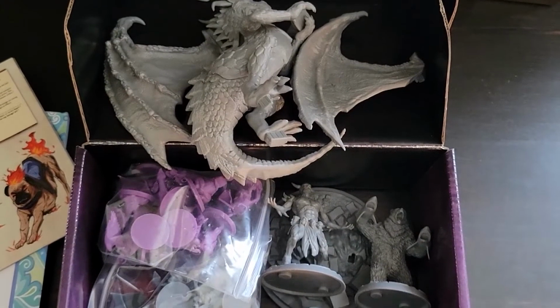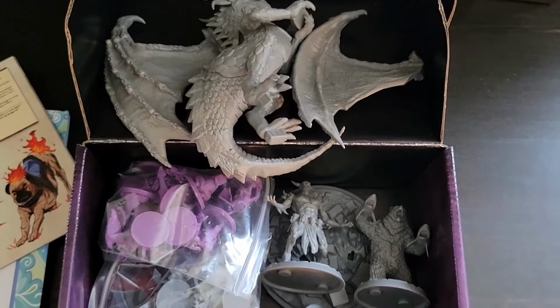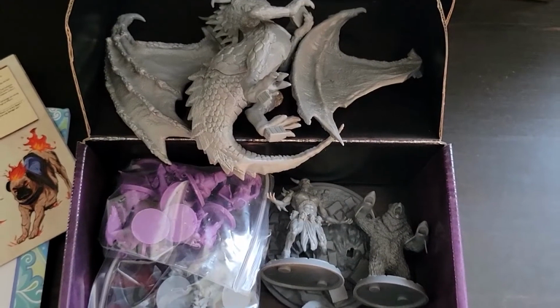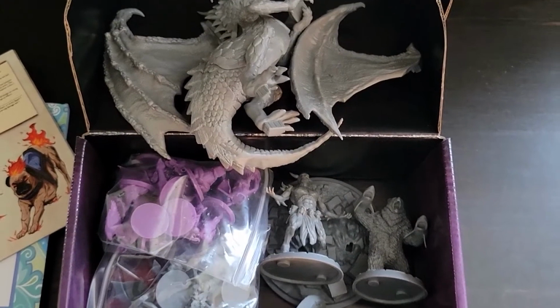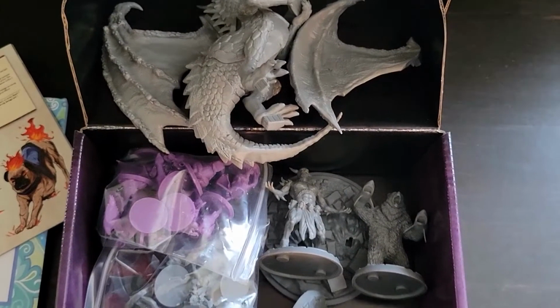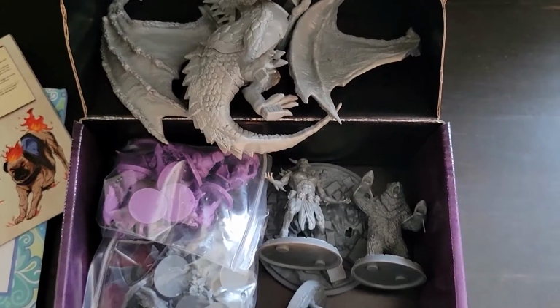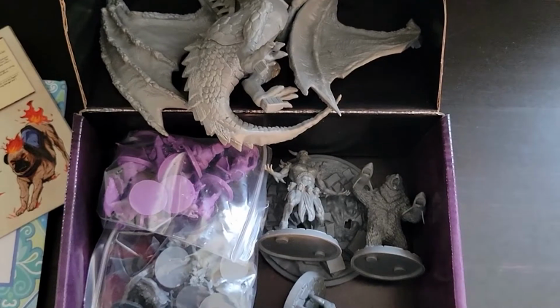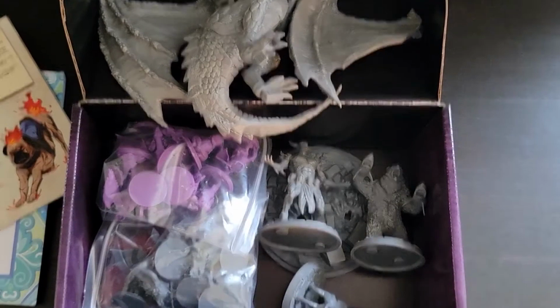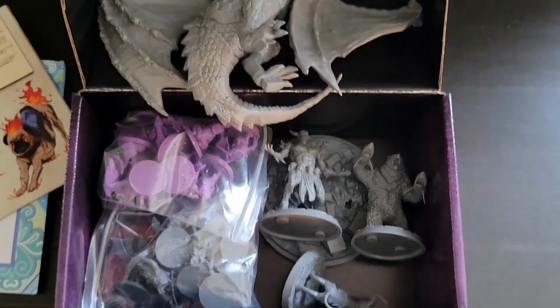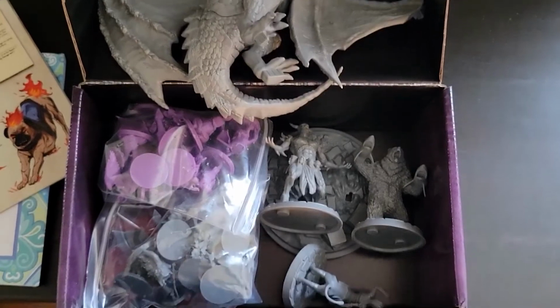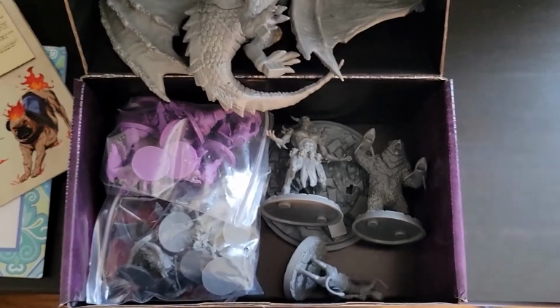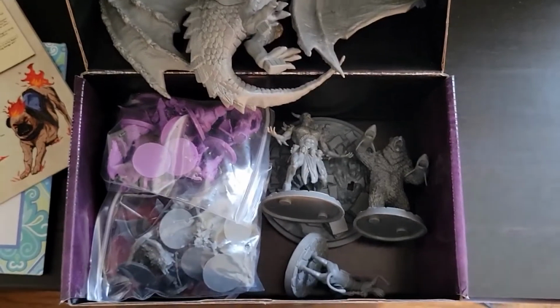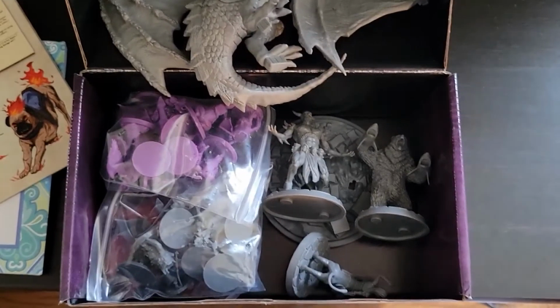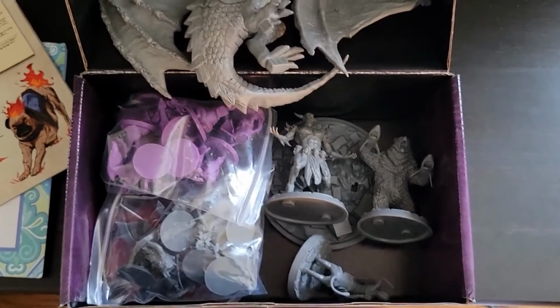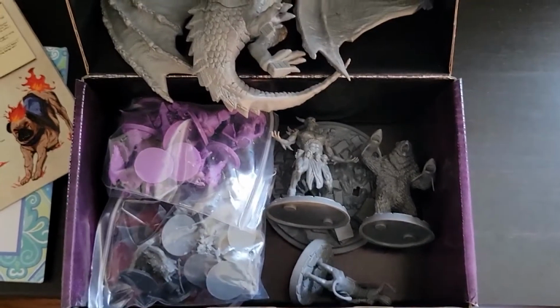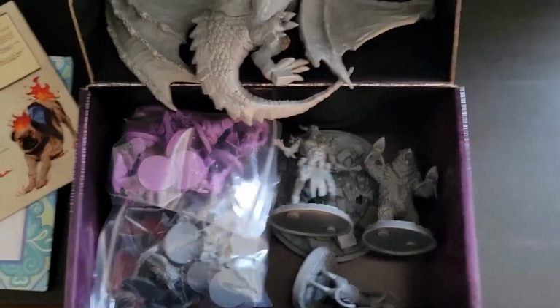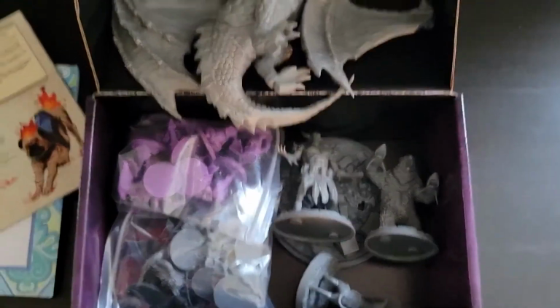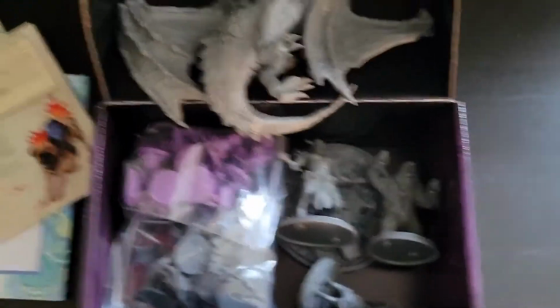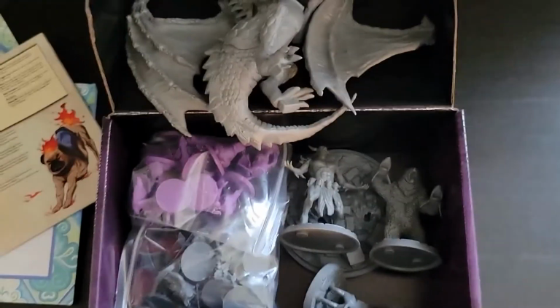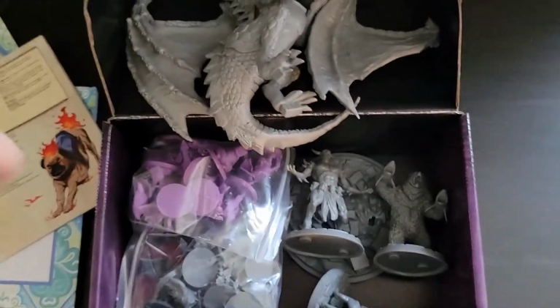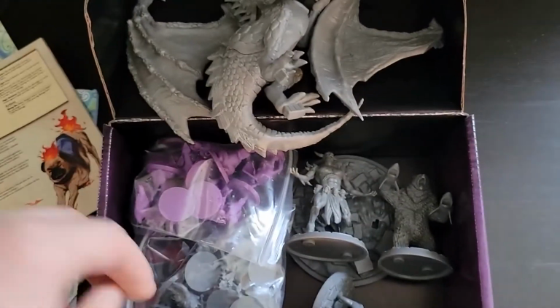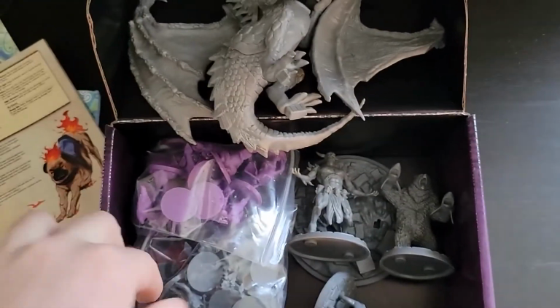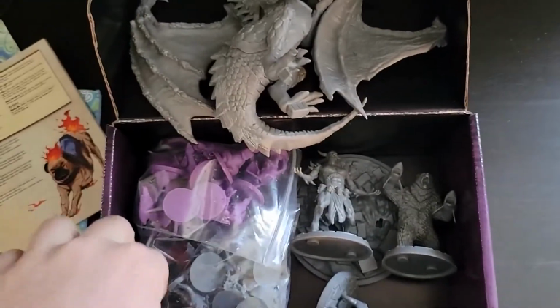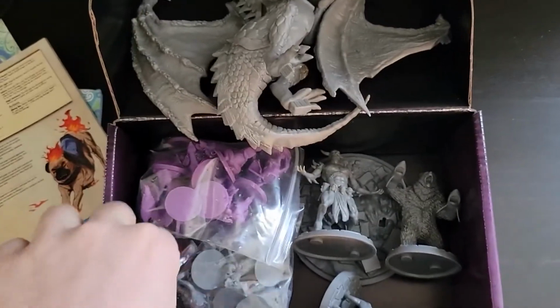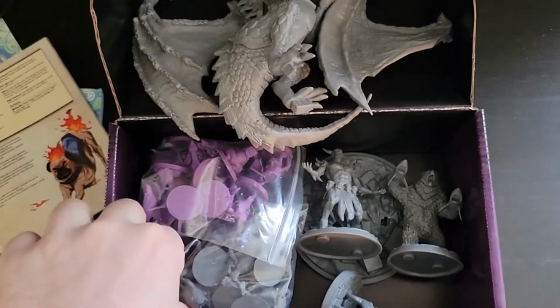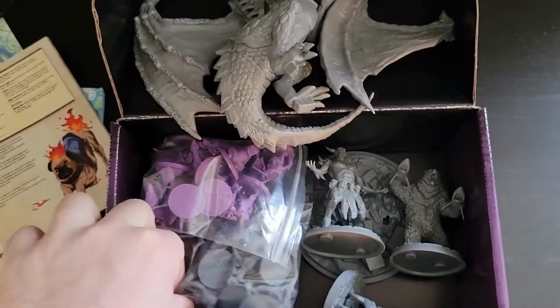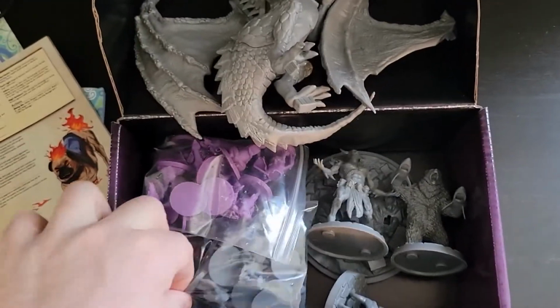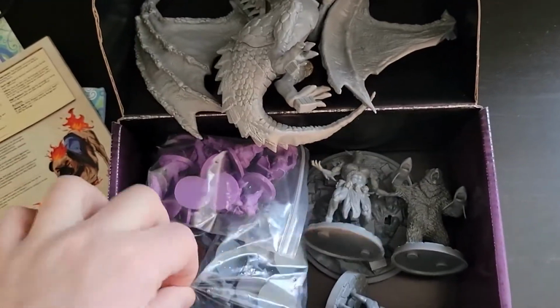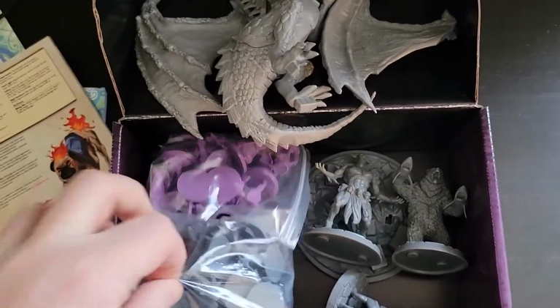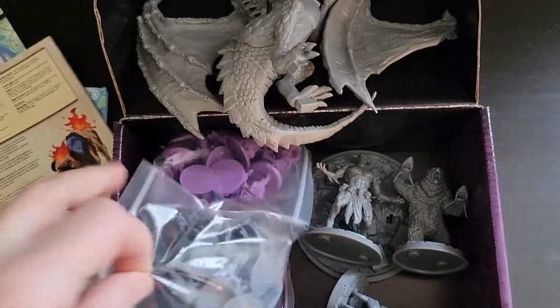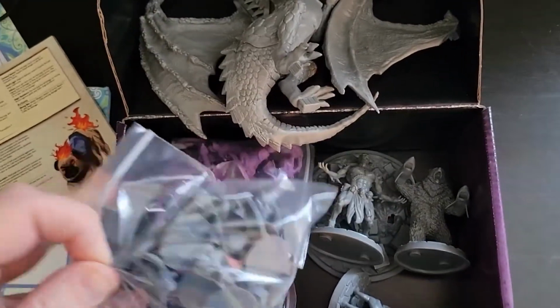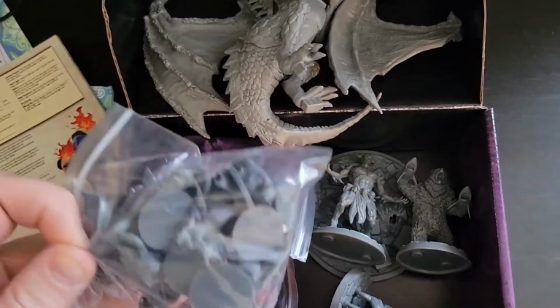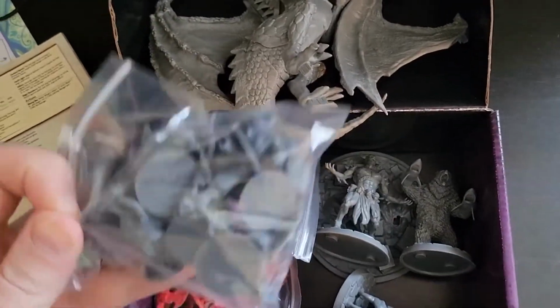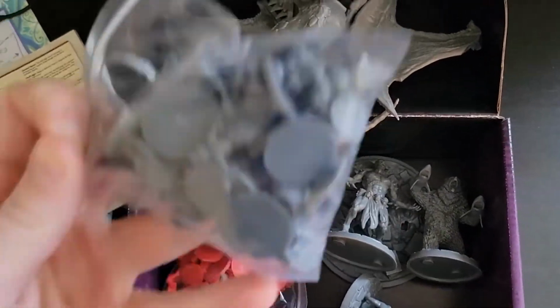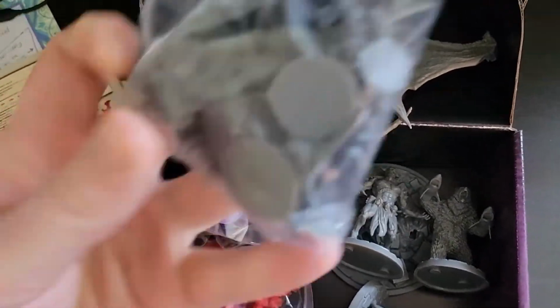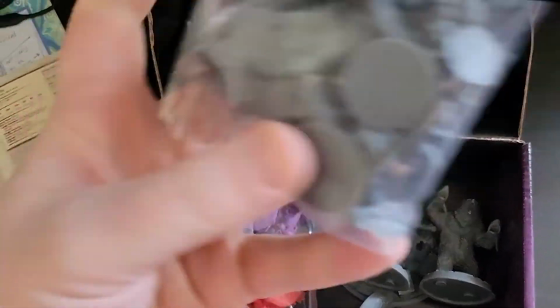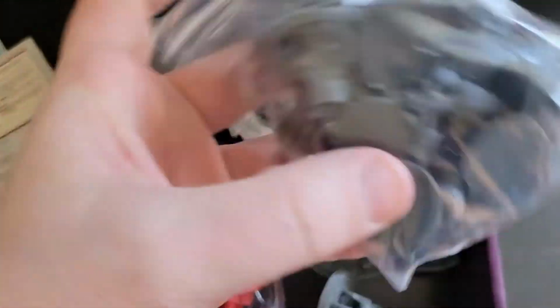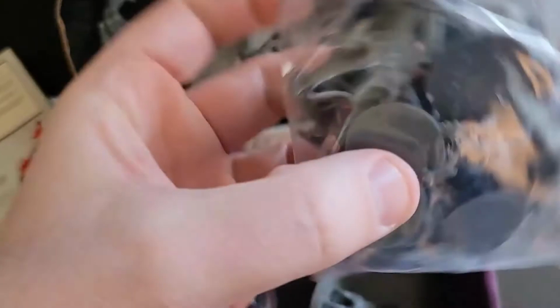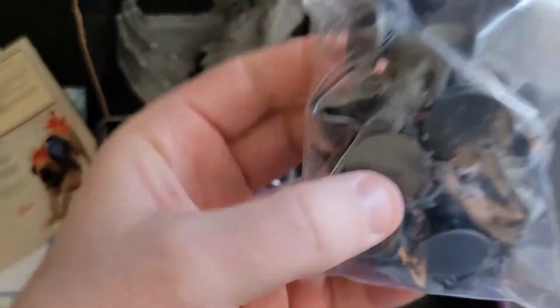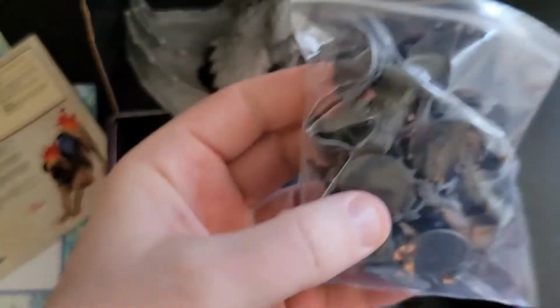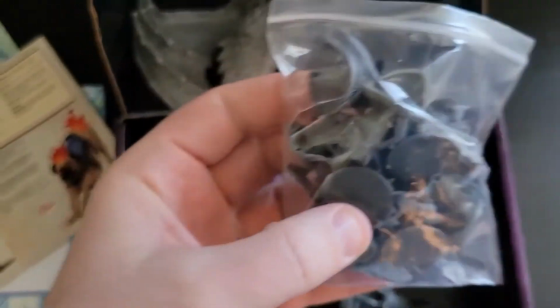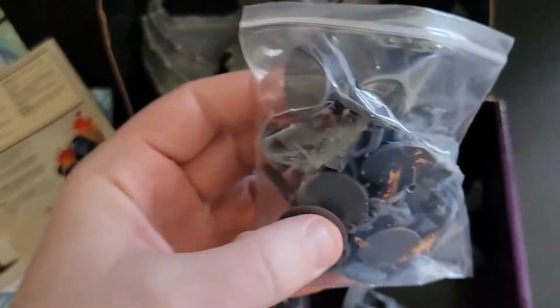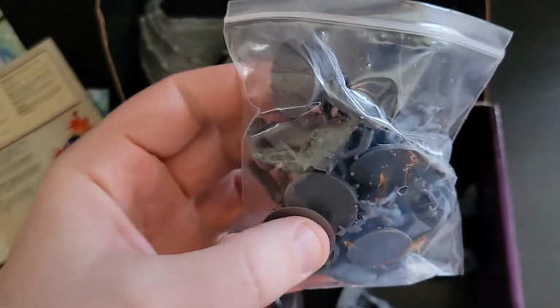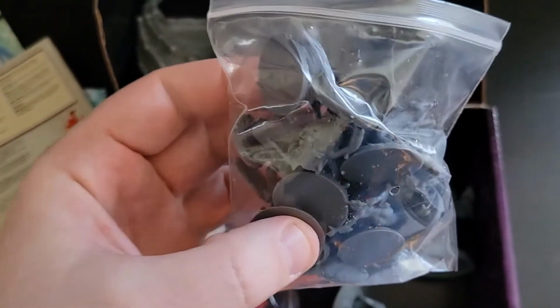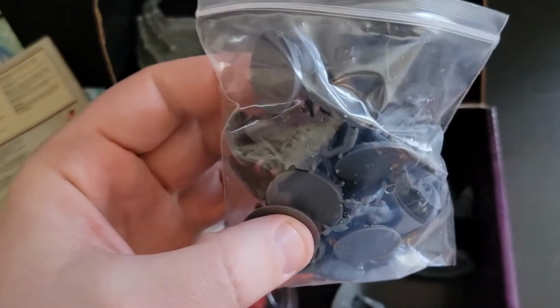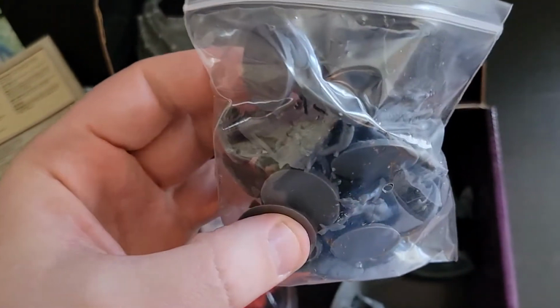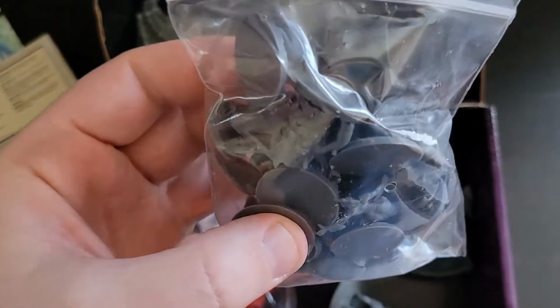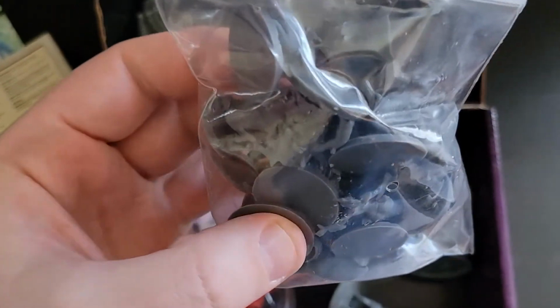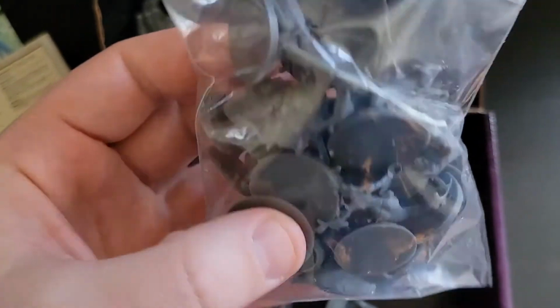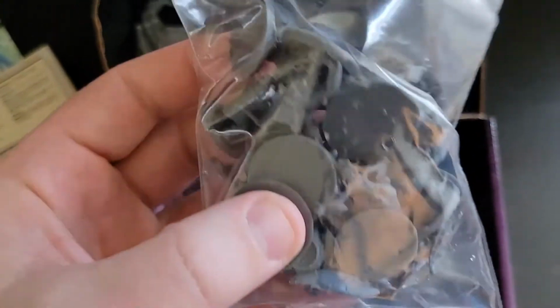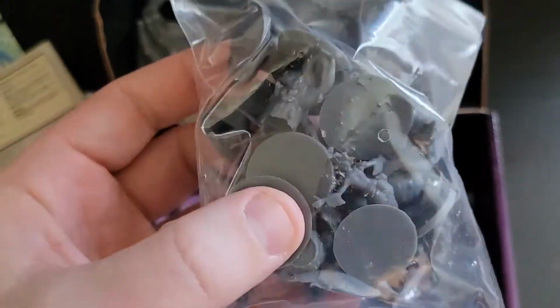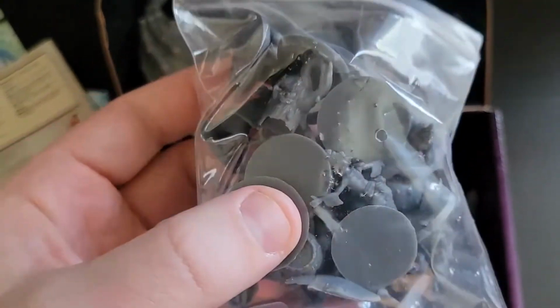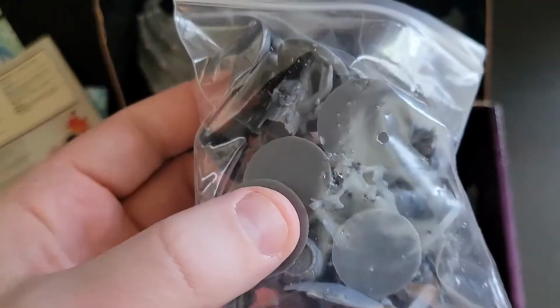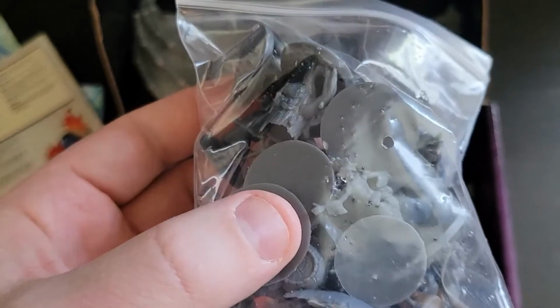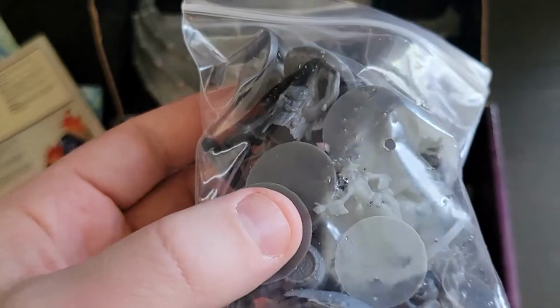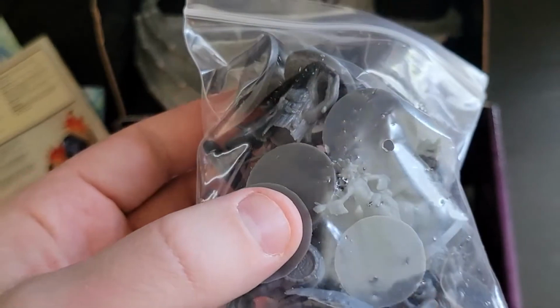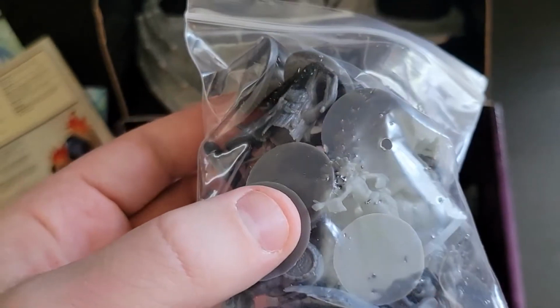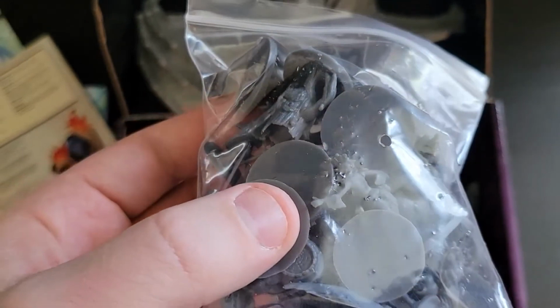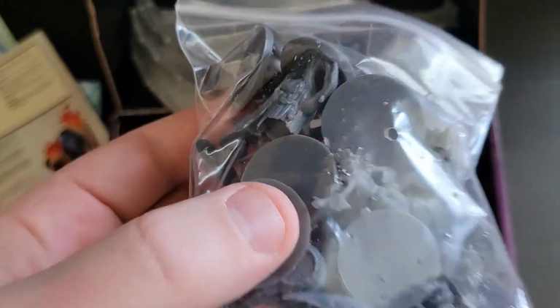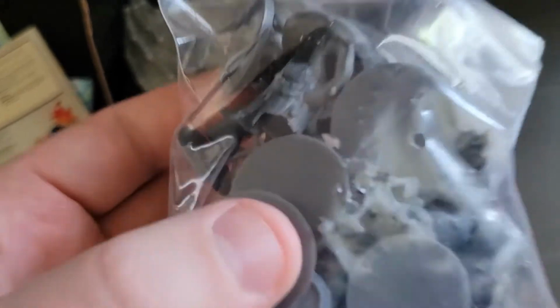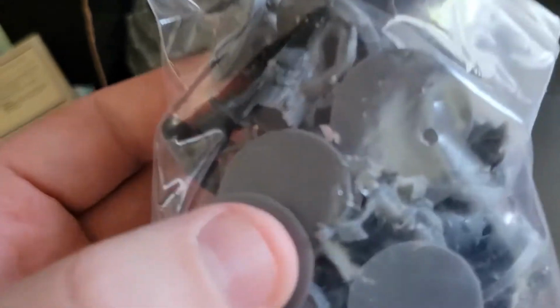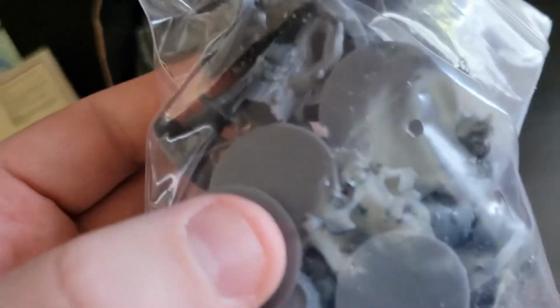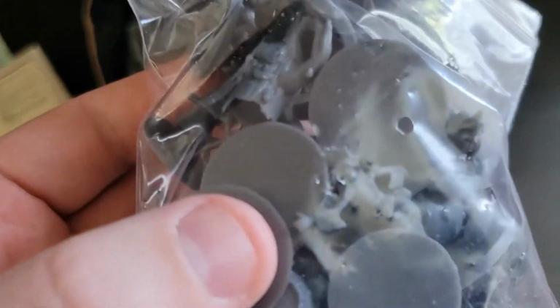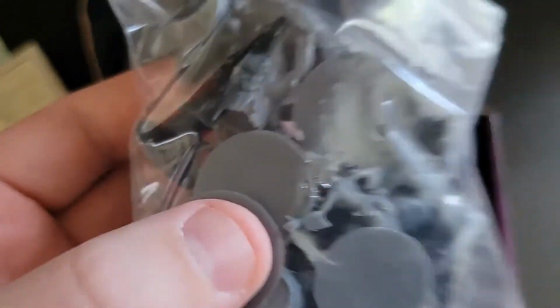They're all loose in the box. I'll be pulling some of these dark gray ones out because I think those will be easier to see.